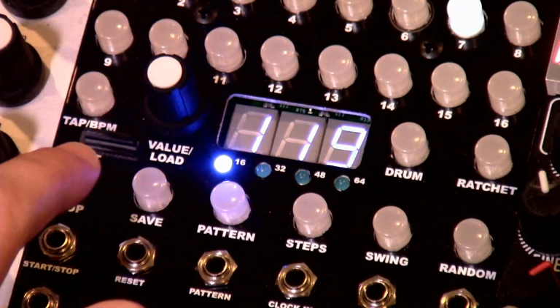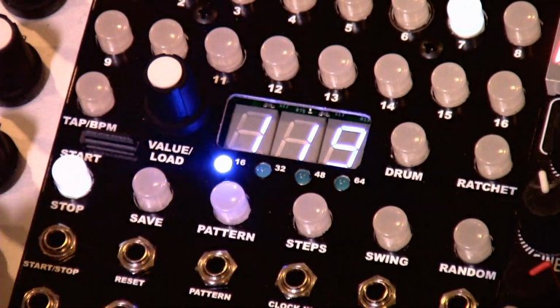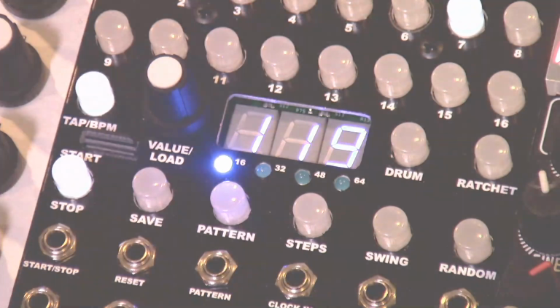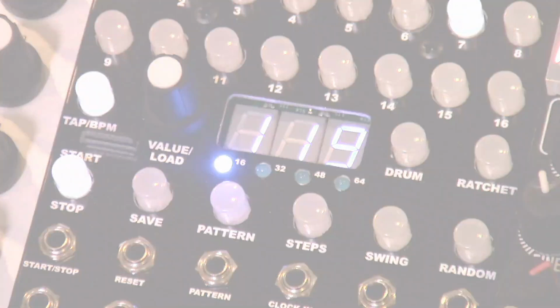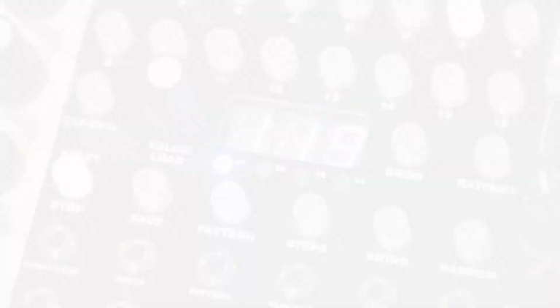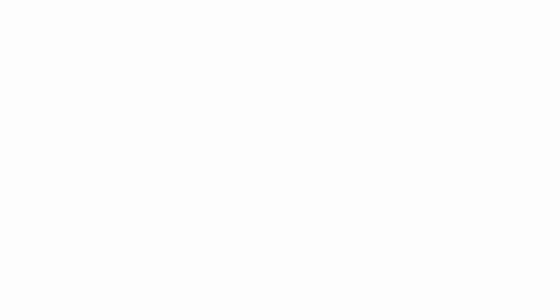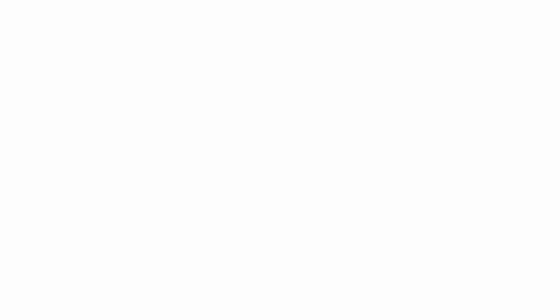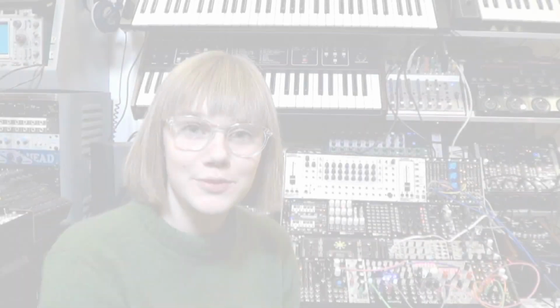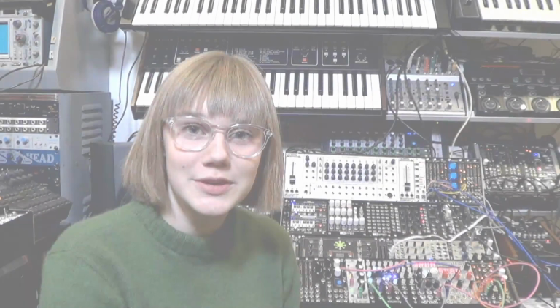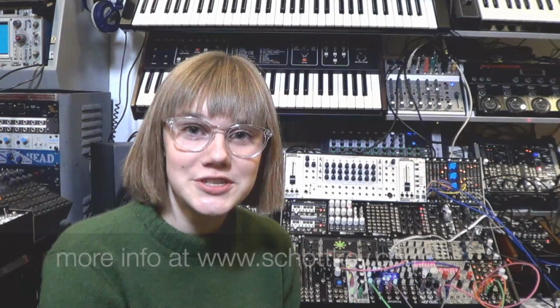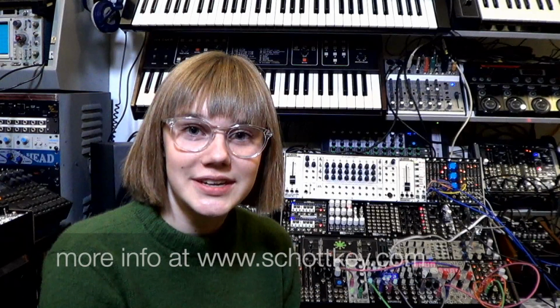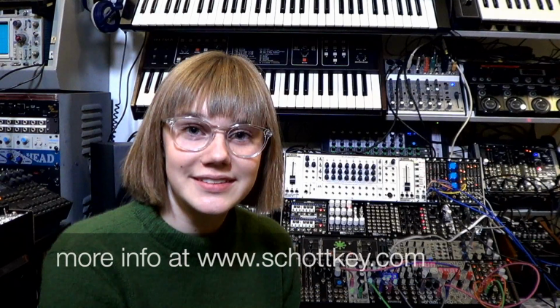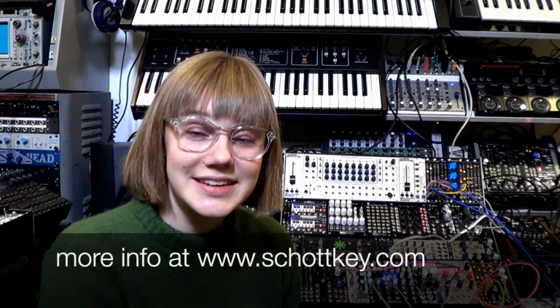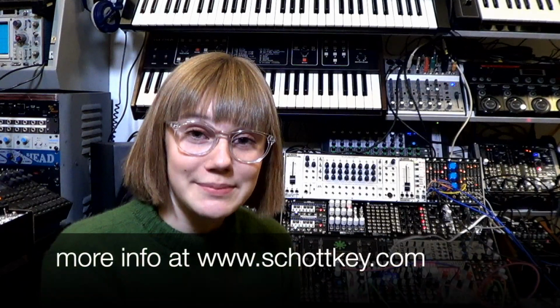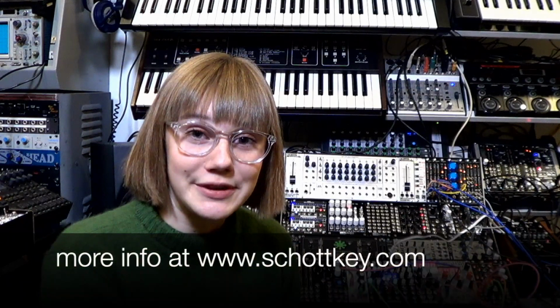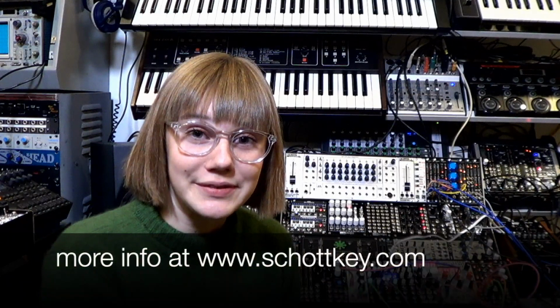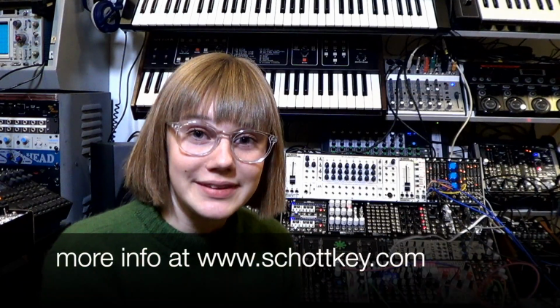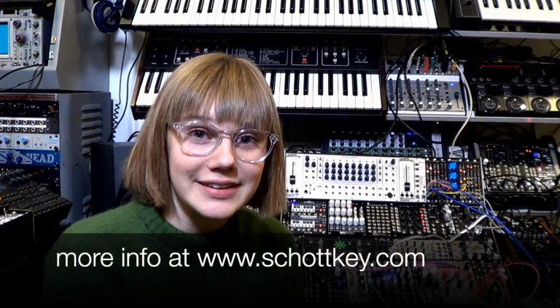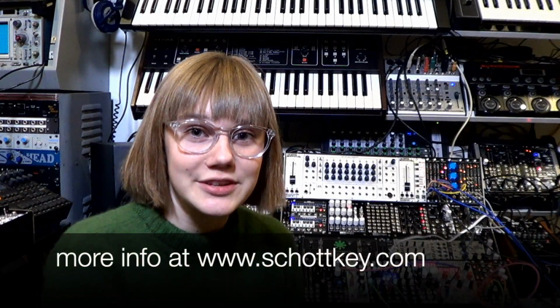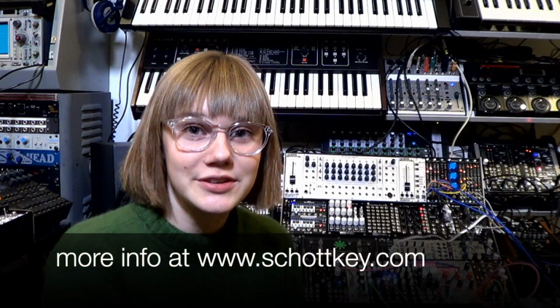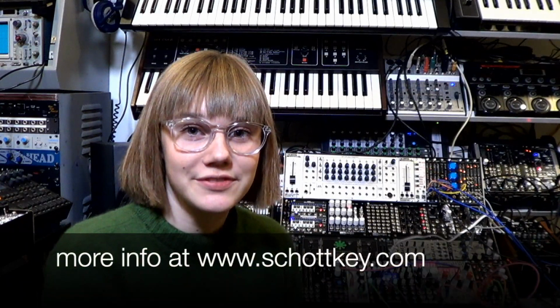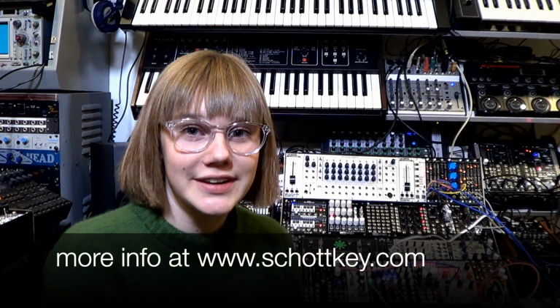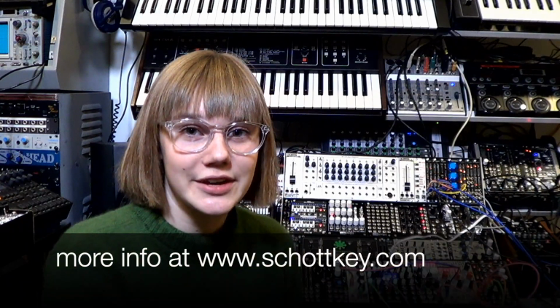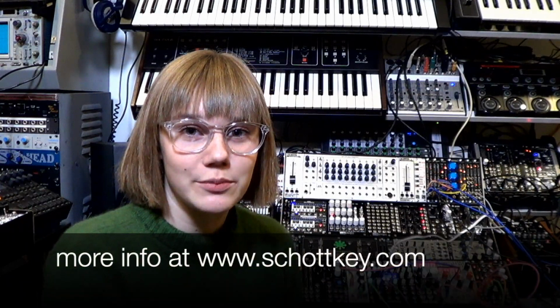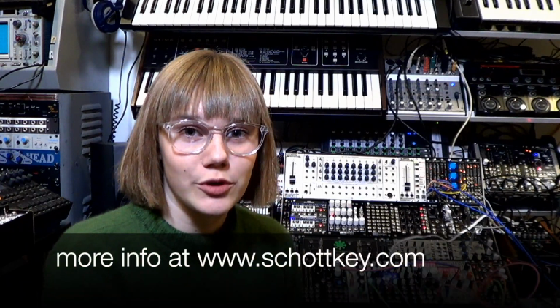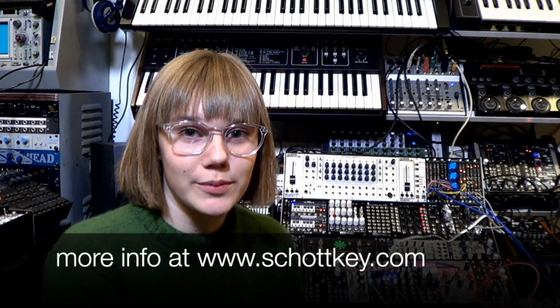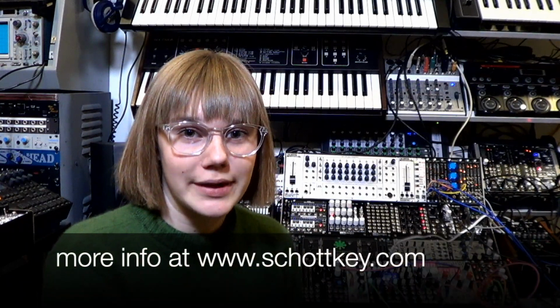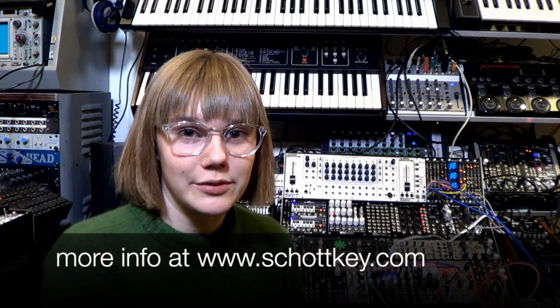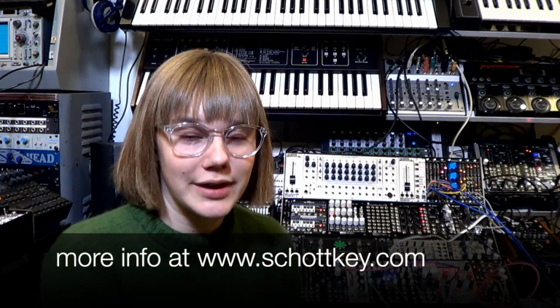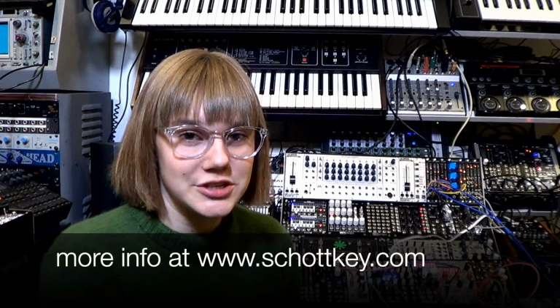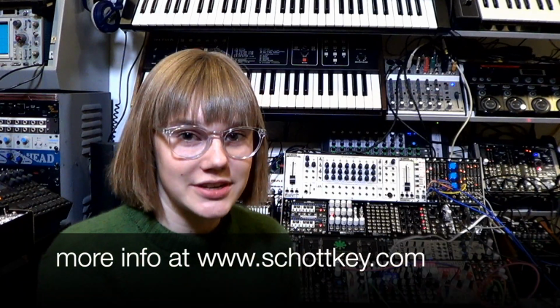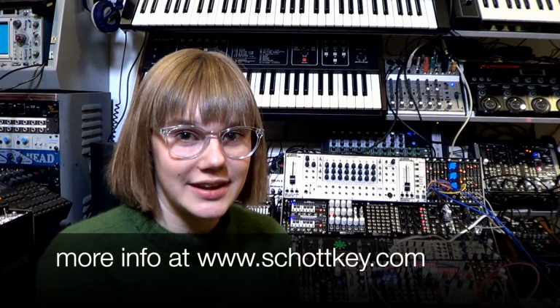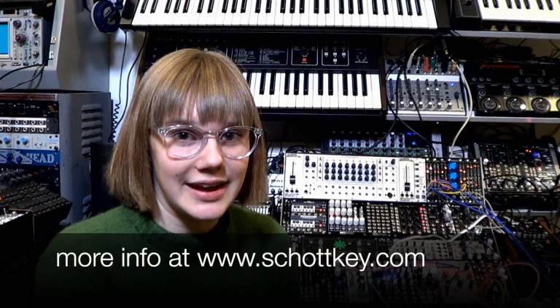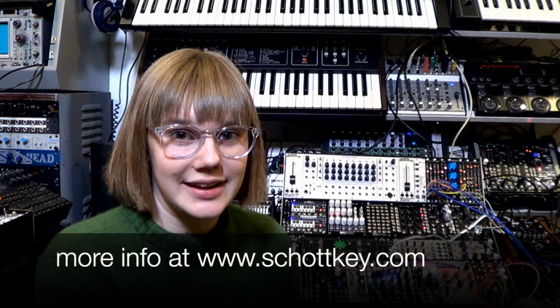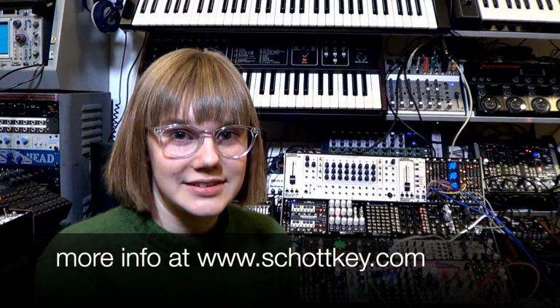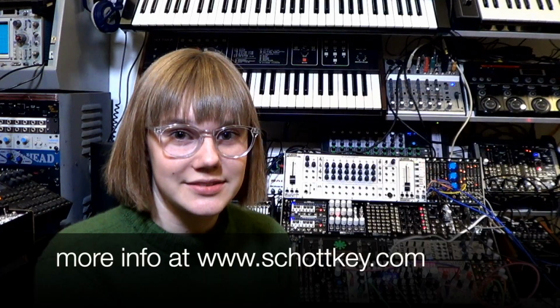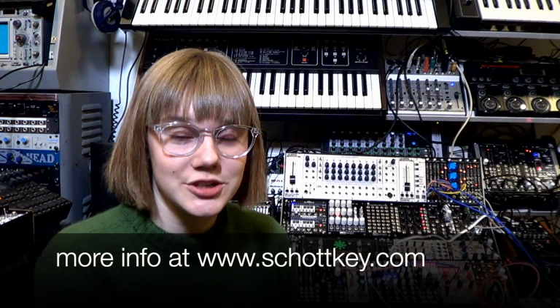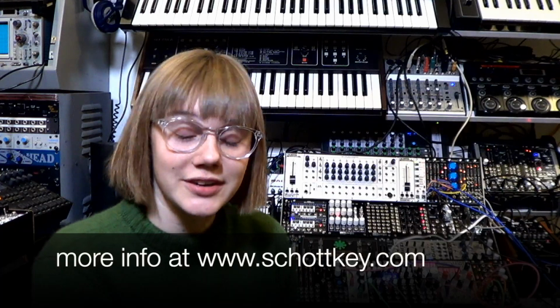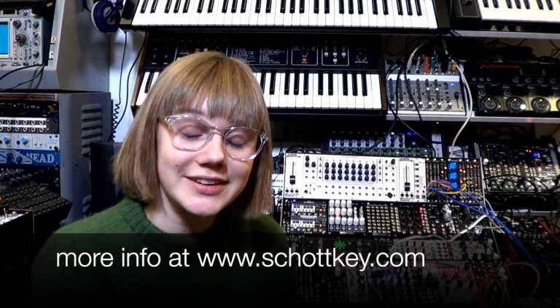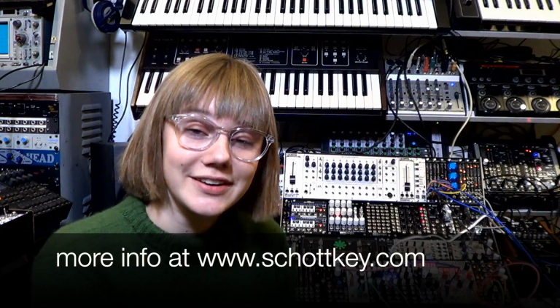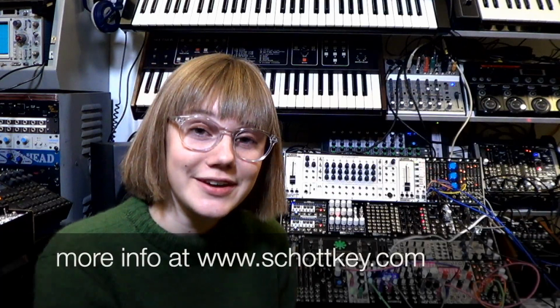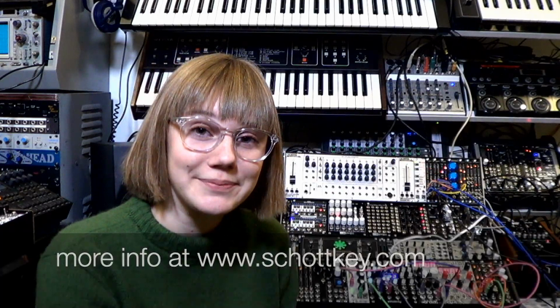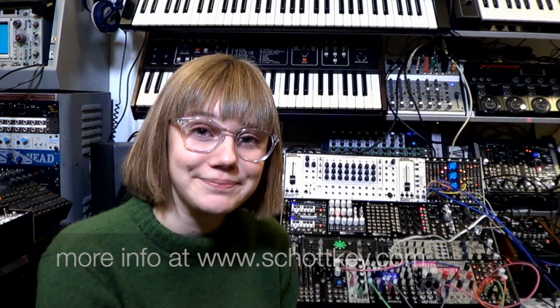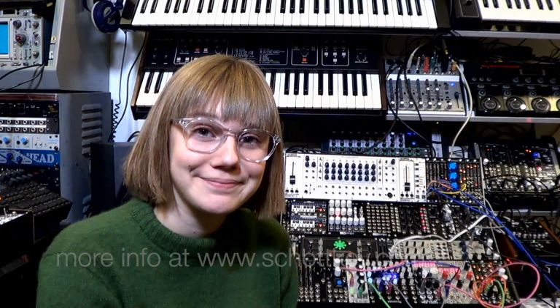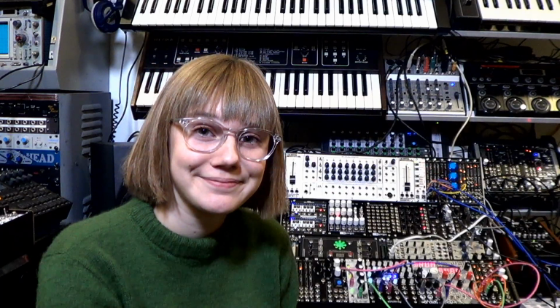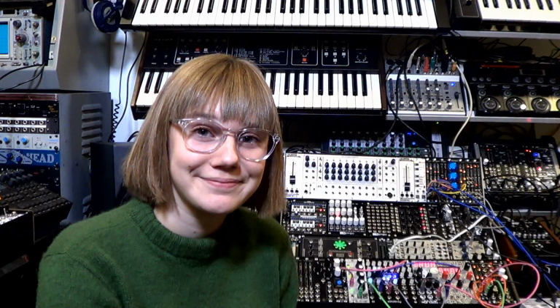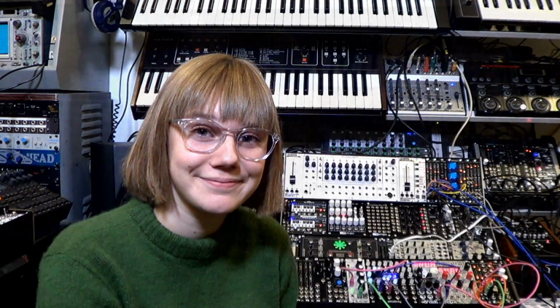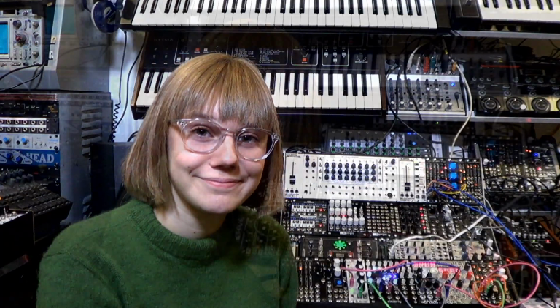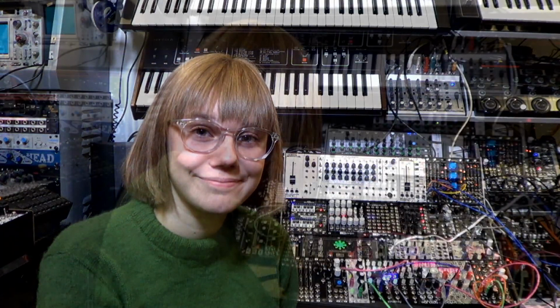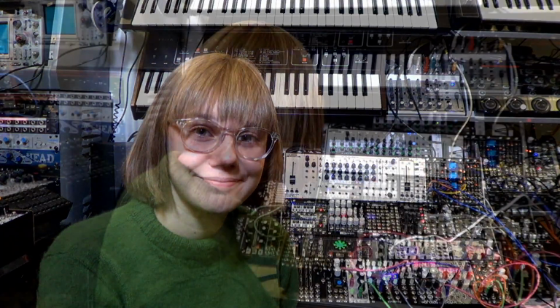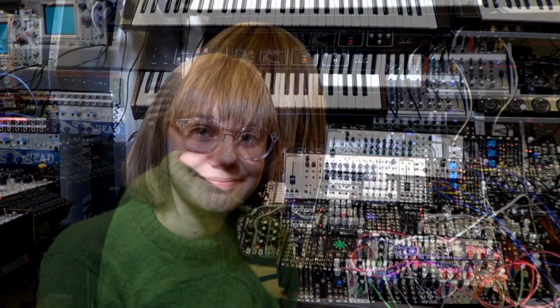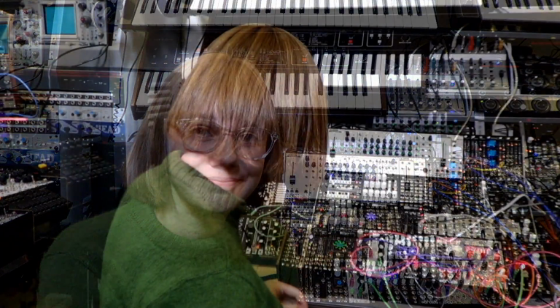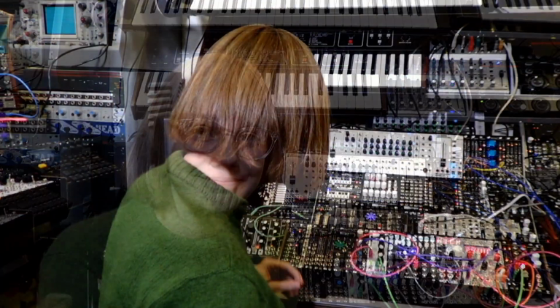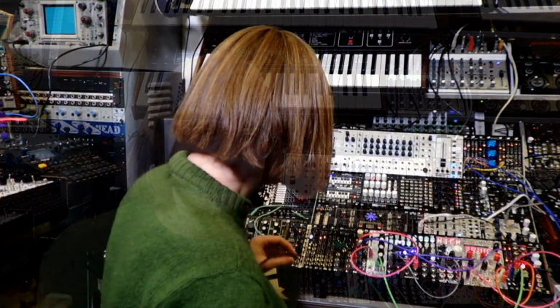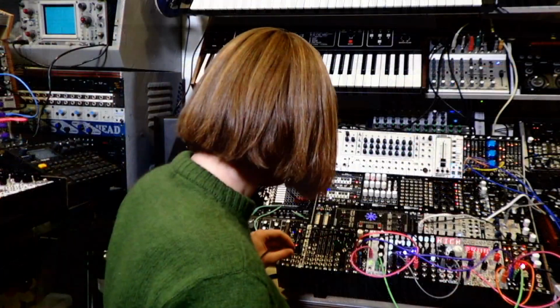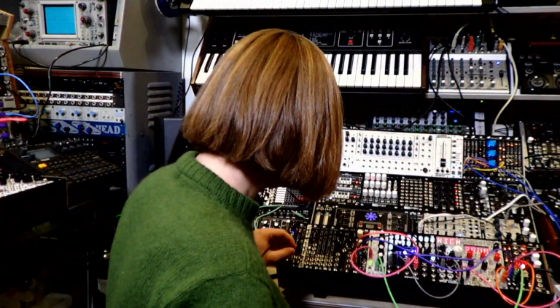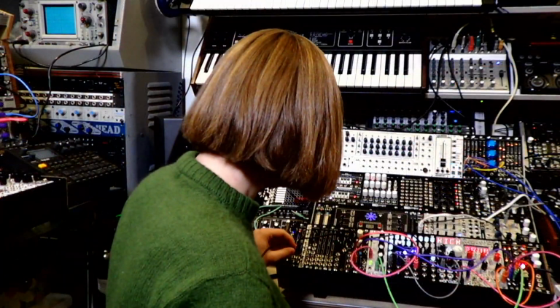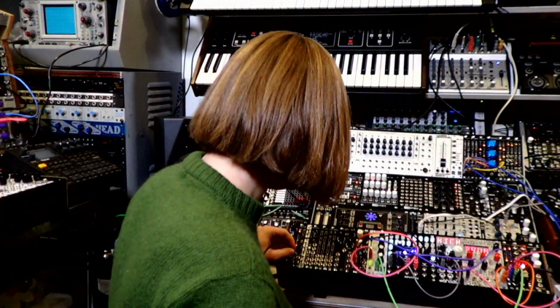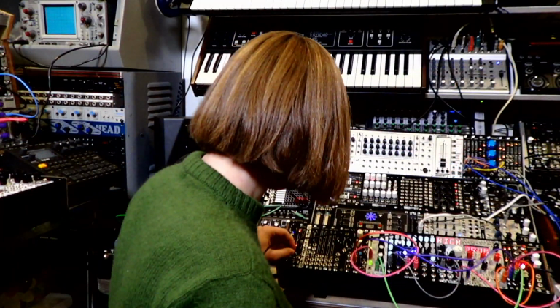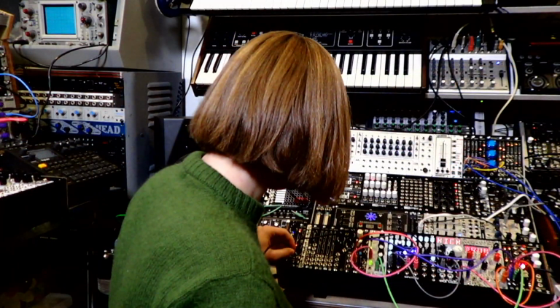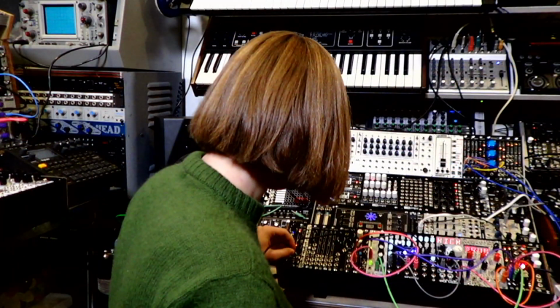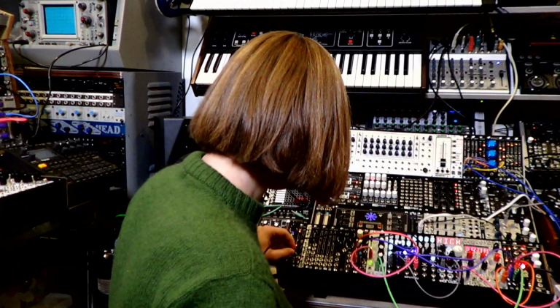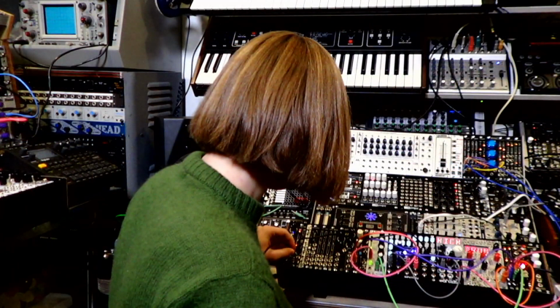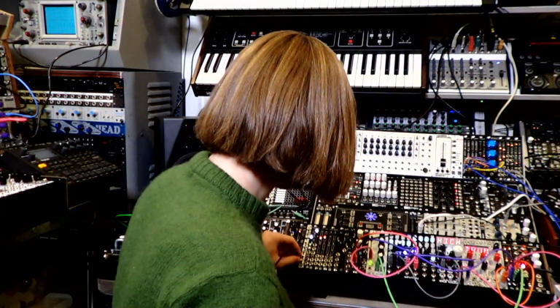Thanks so much for watching the demo. You can find out more about Ratchet at shockfi.com. Thanks for watching!